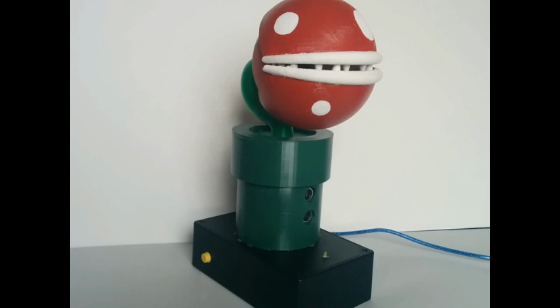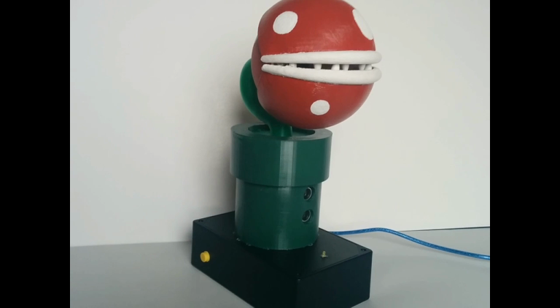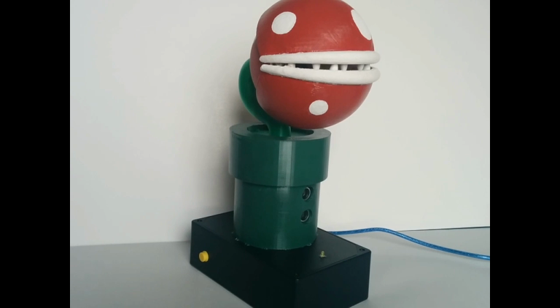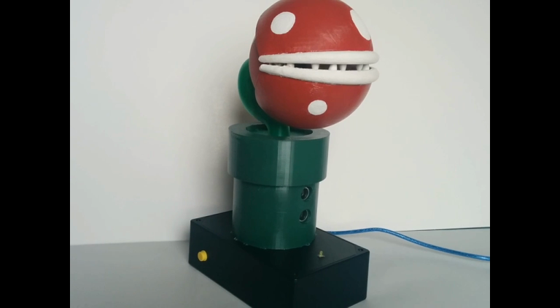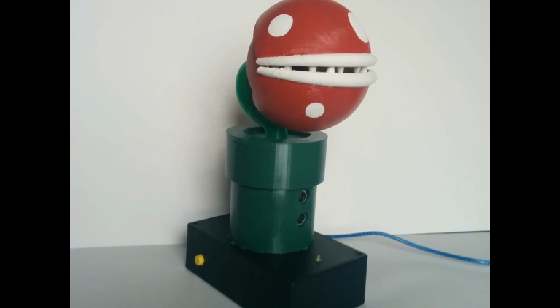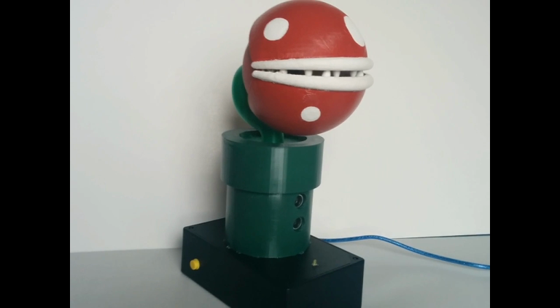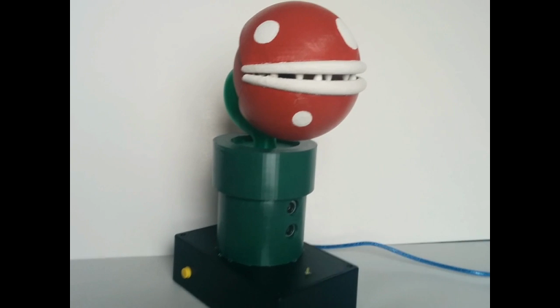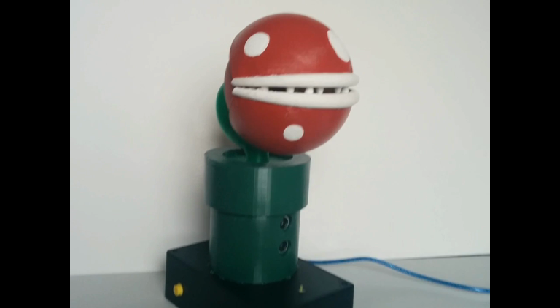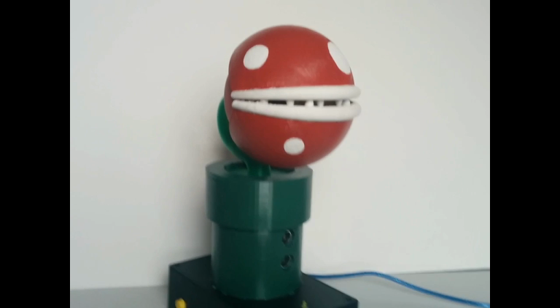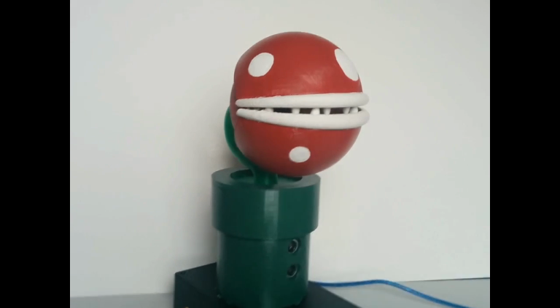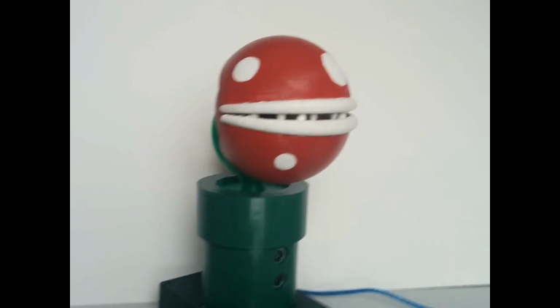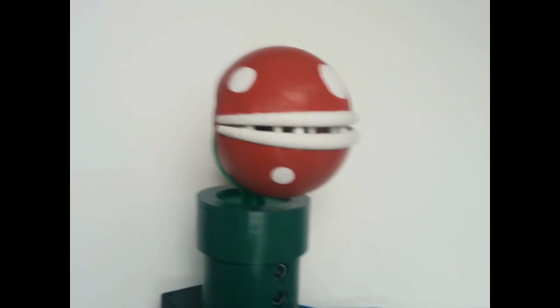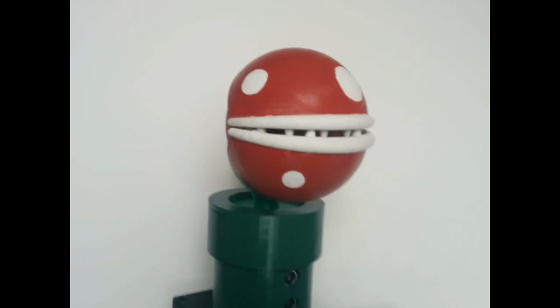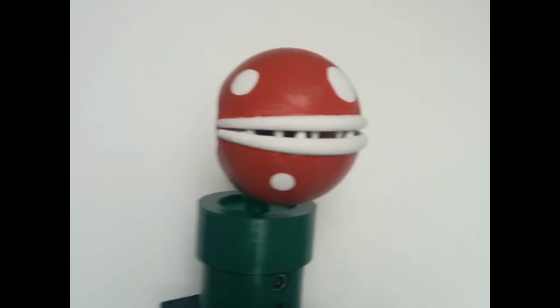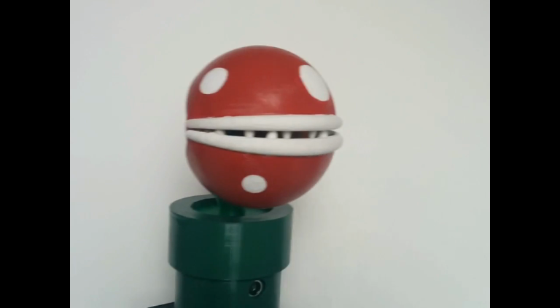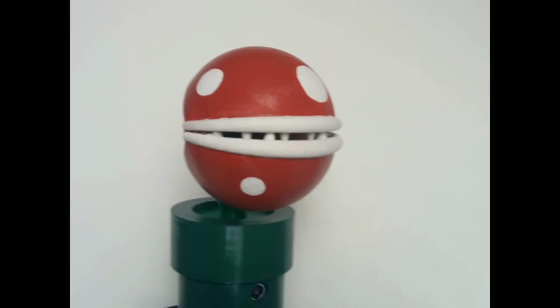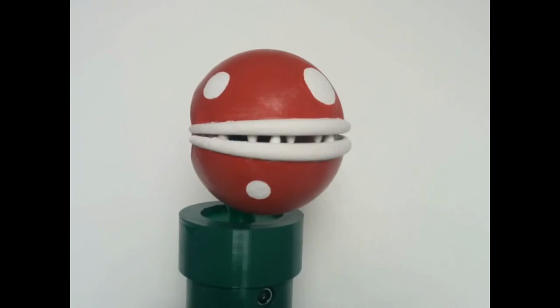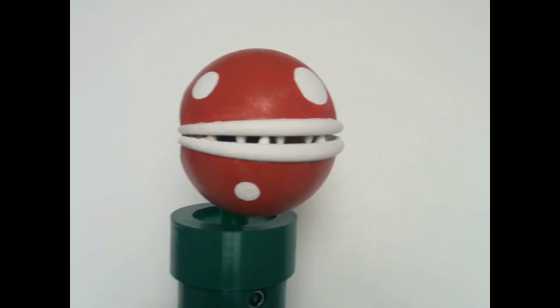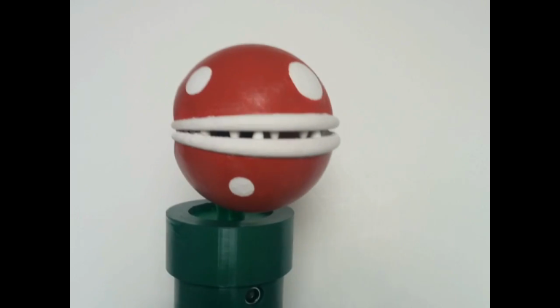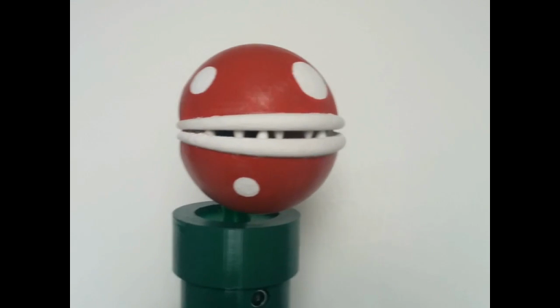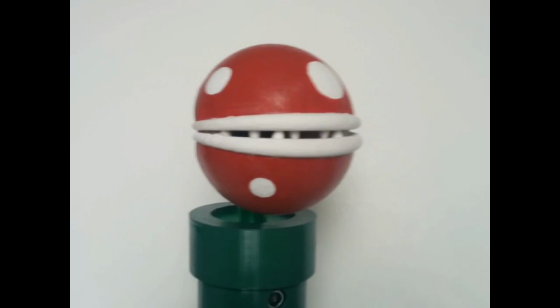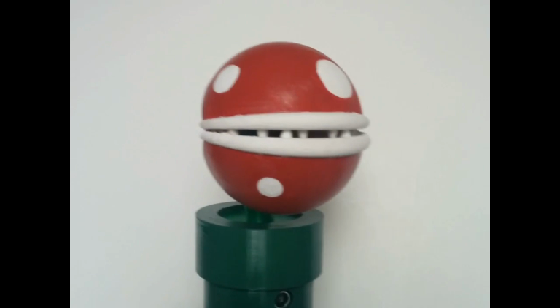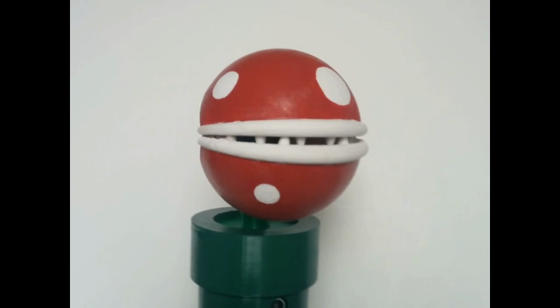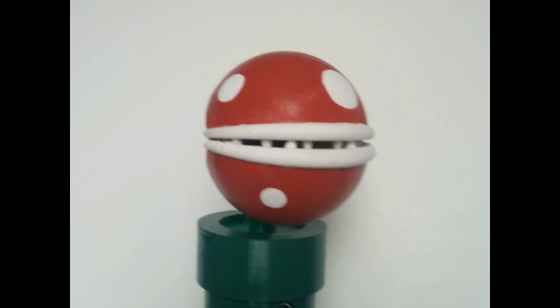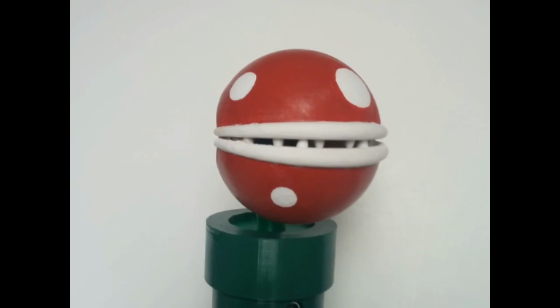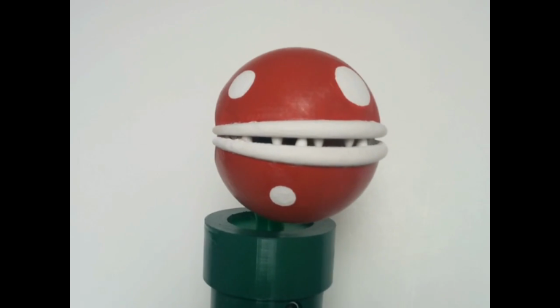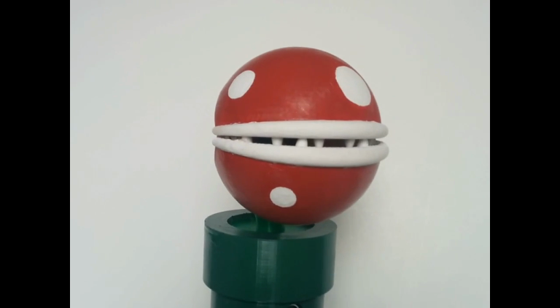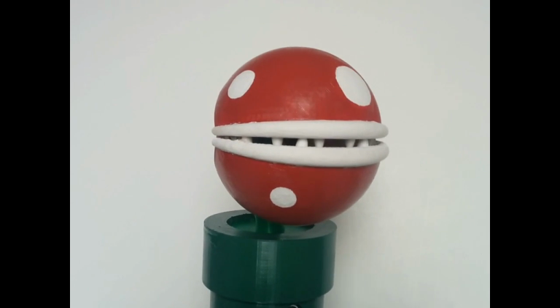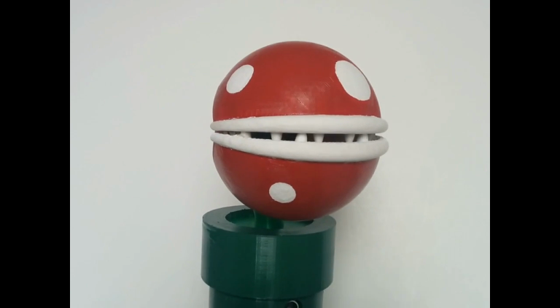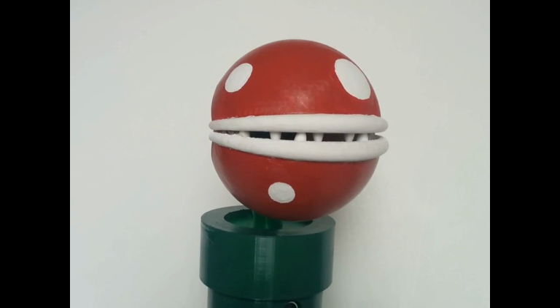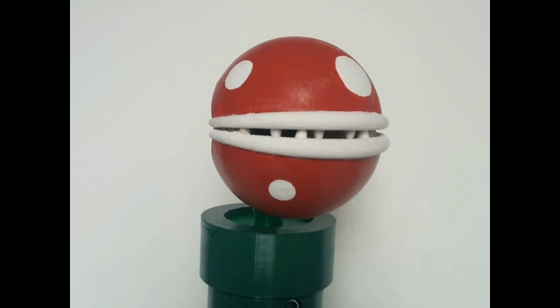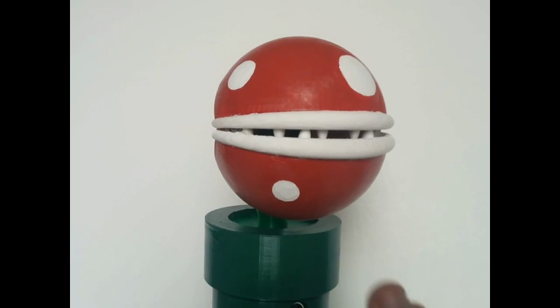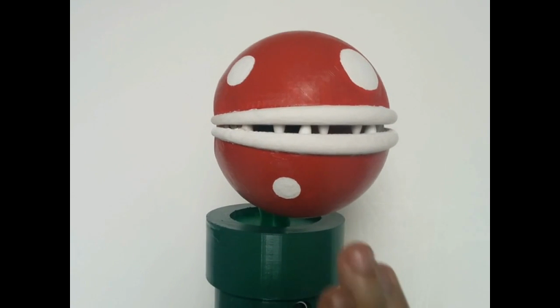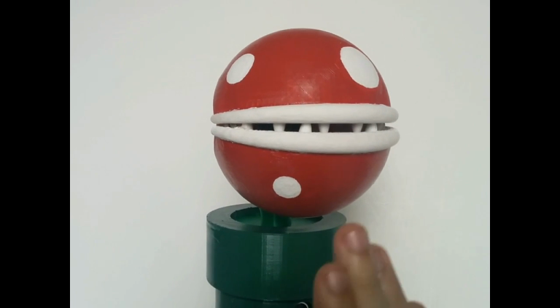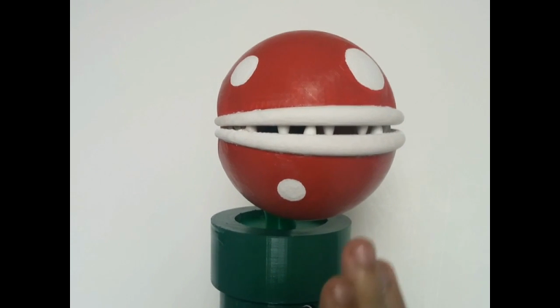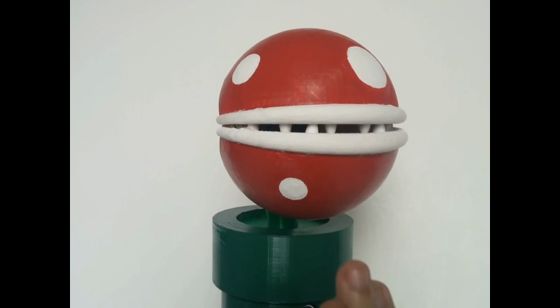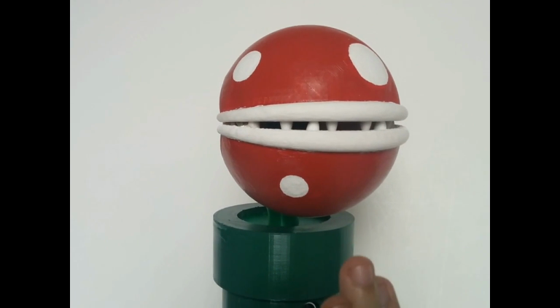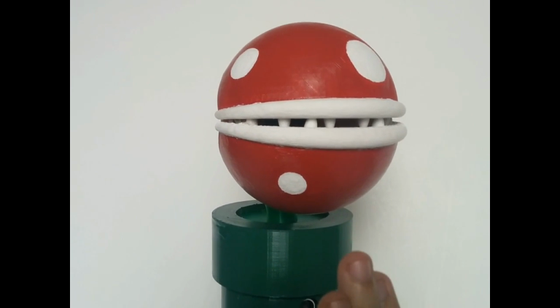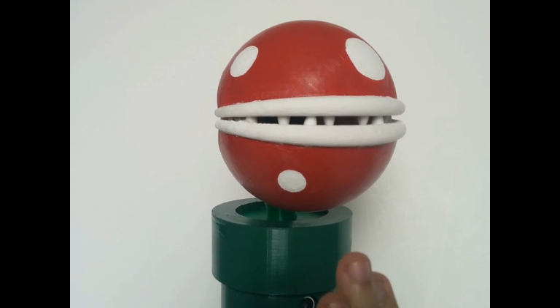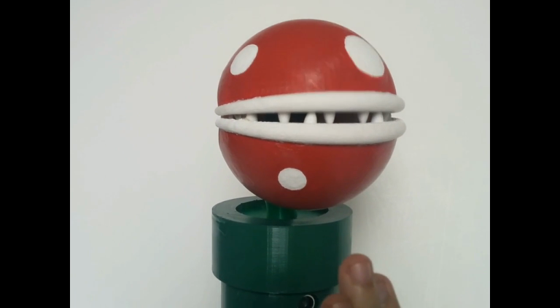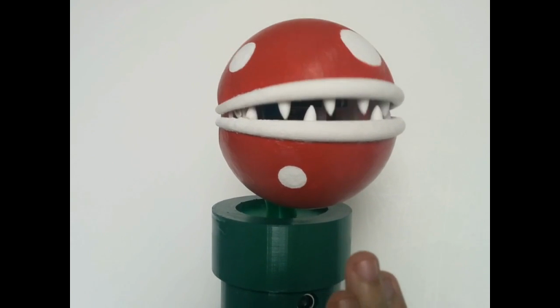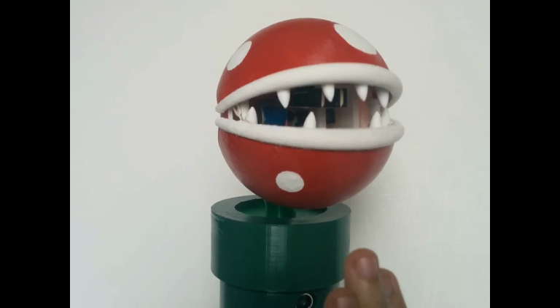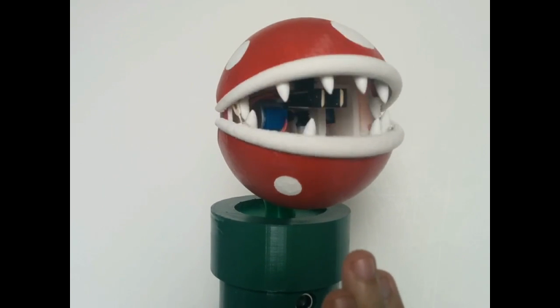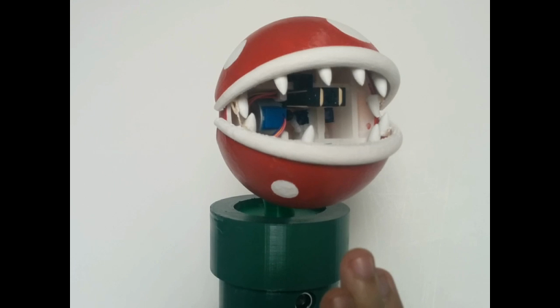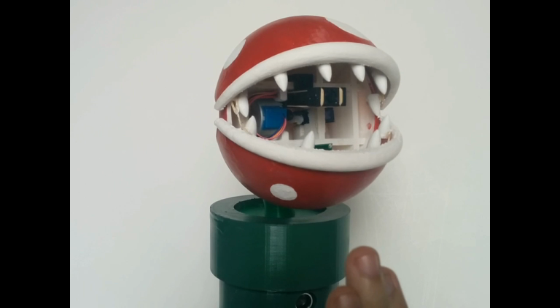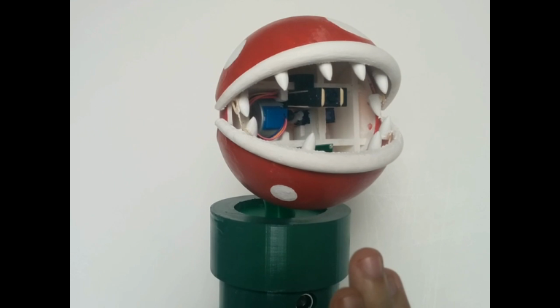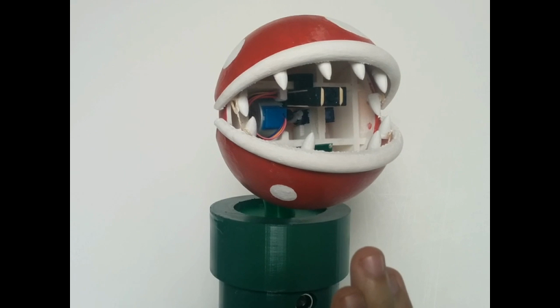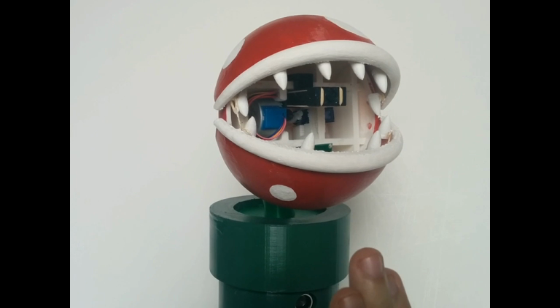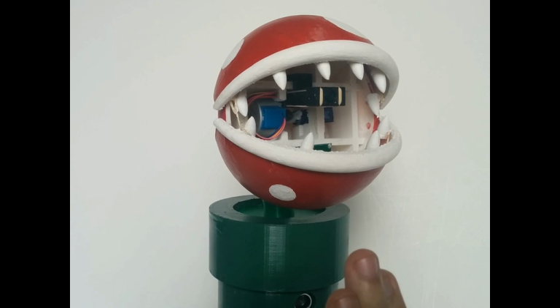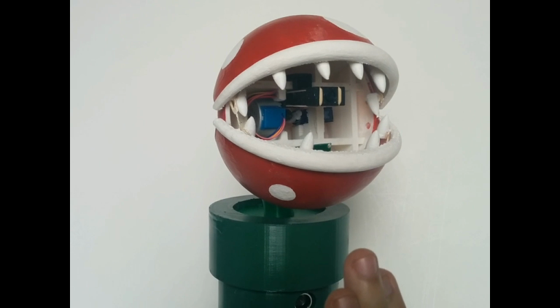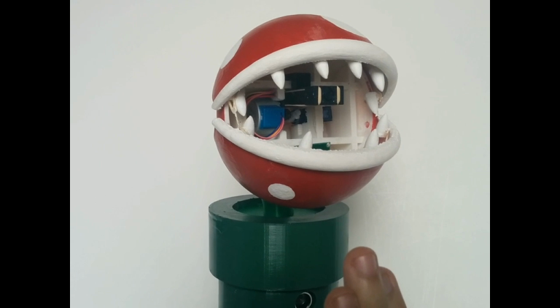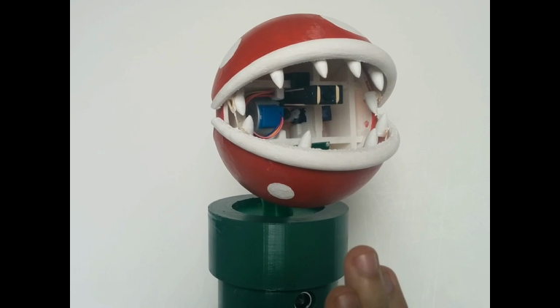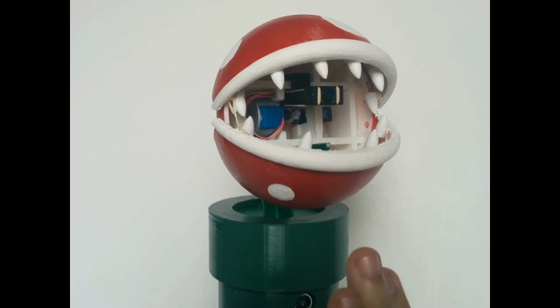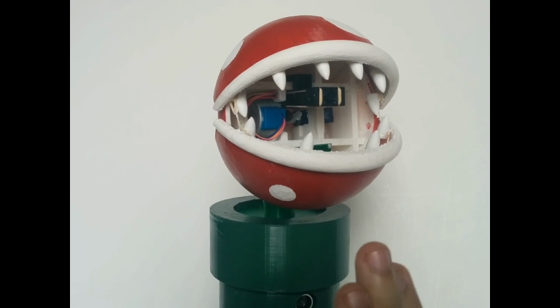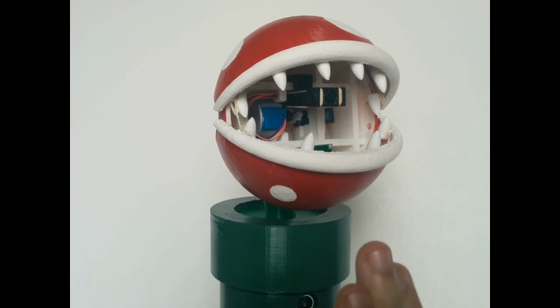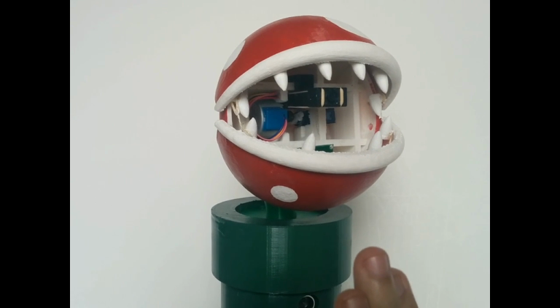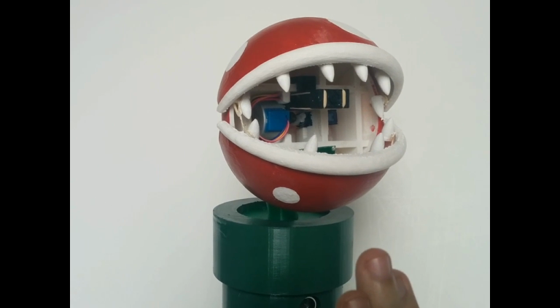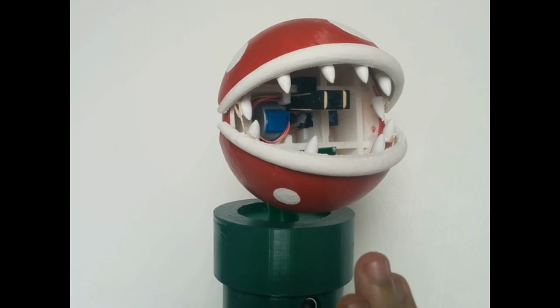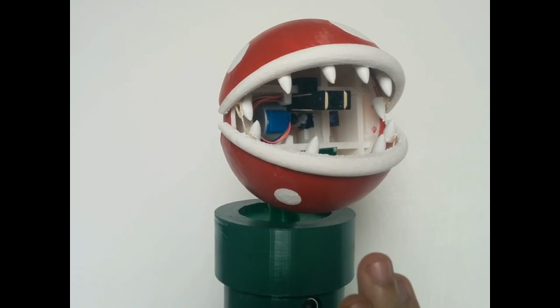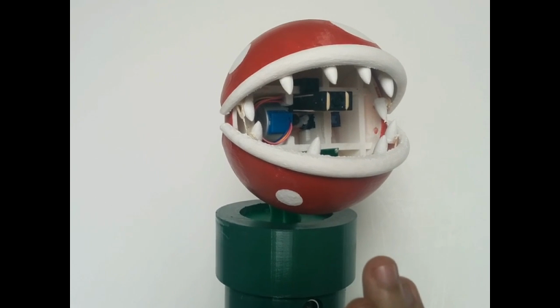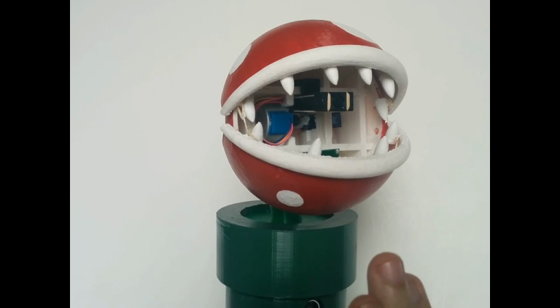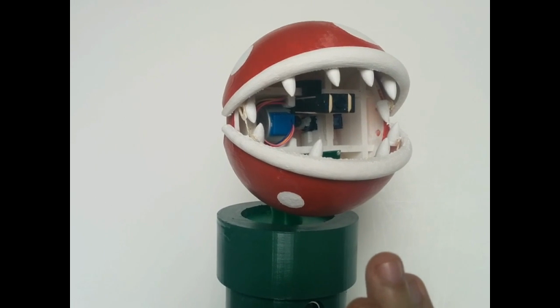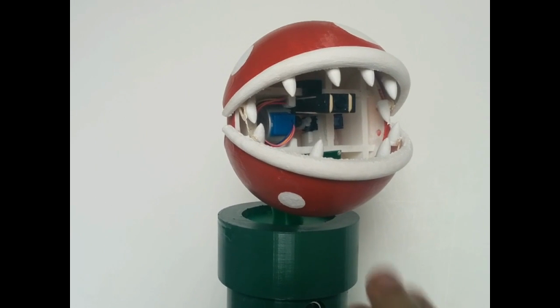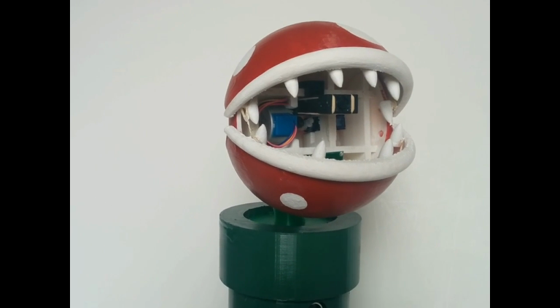Here is my project. As seen, when I place my hand in front of it, it will open and close its mouth.